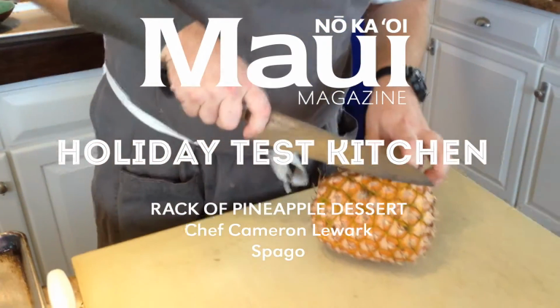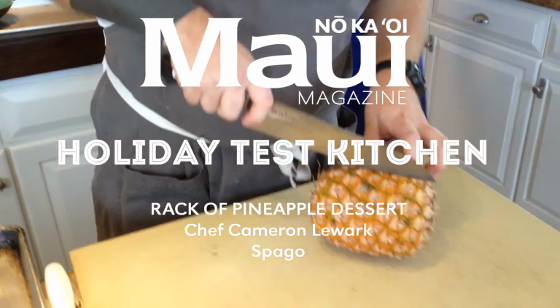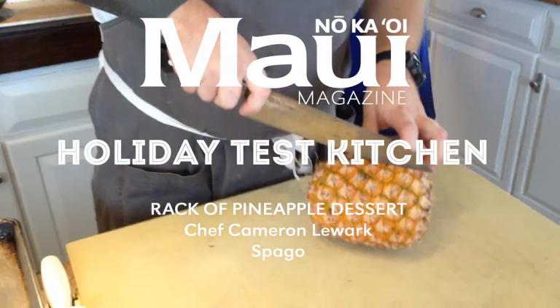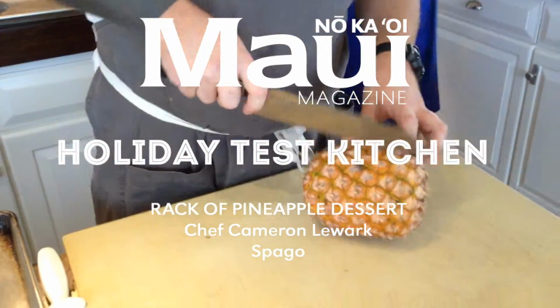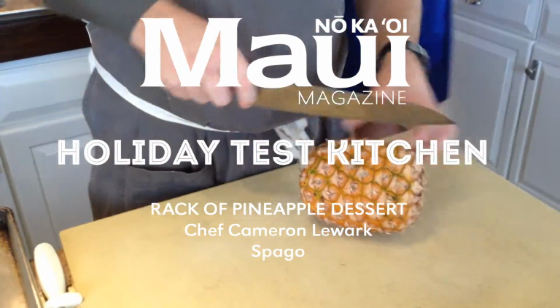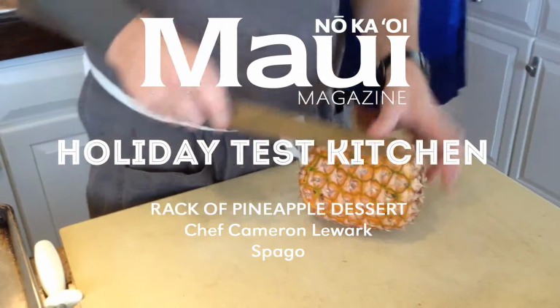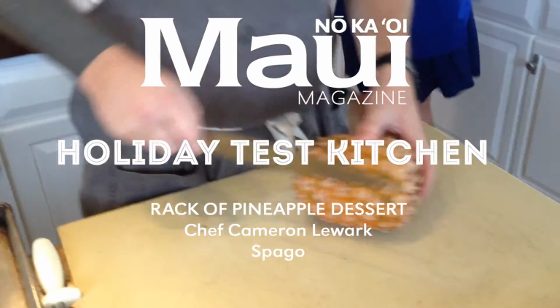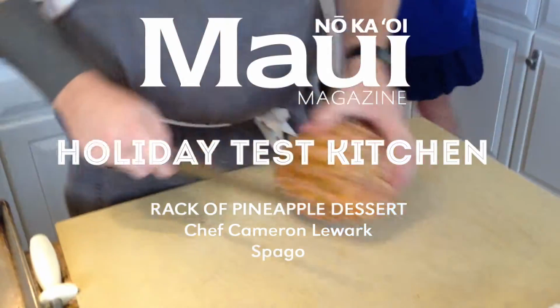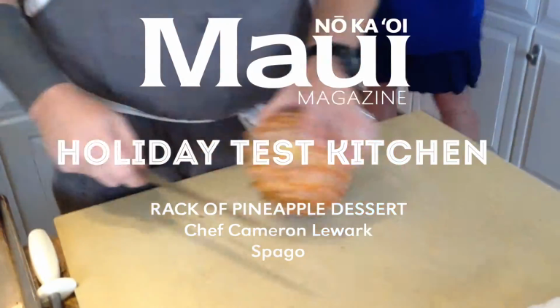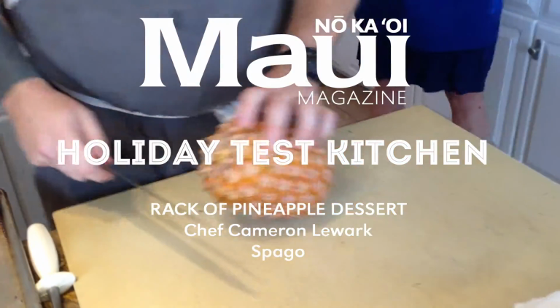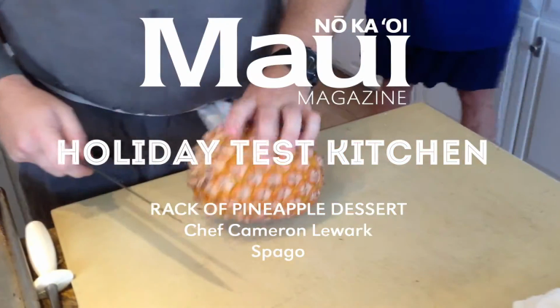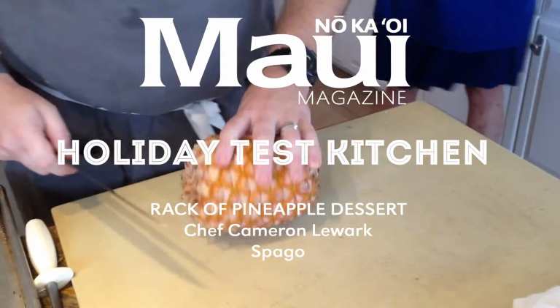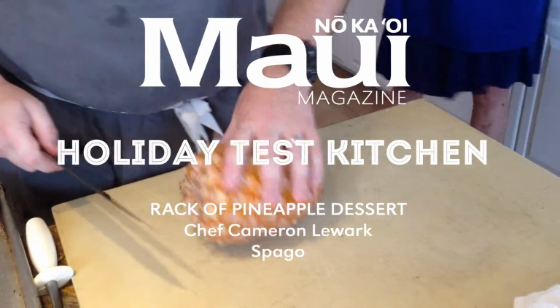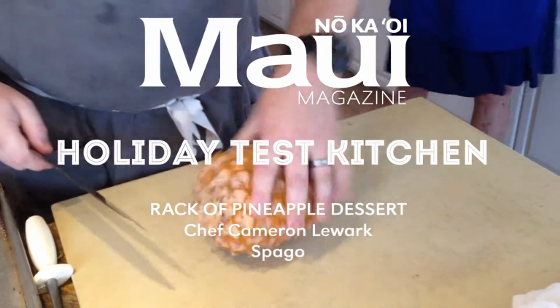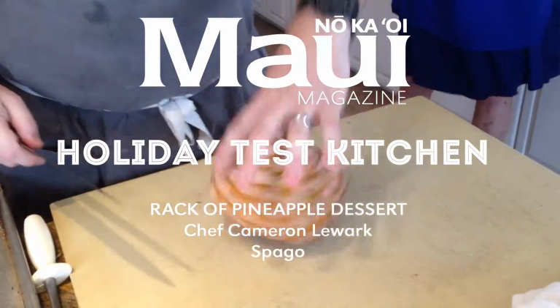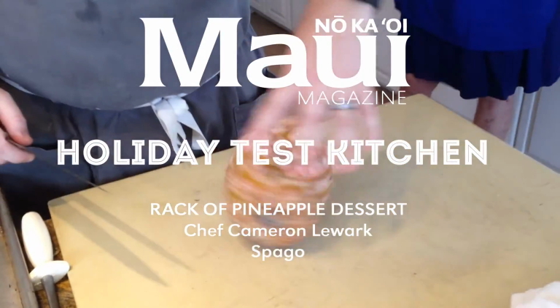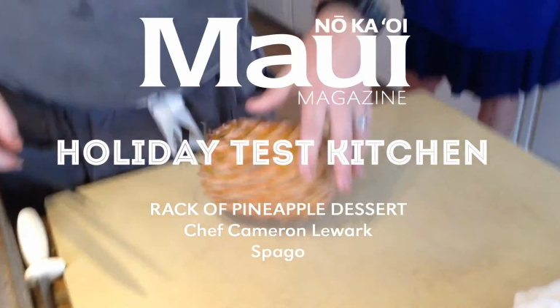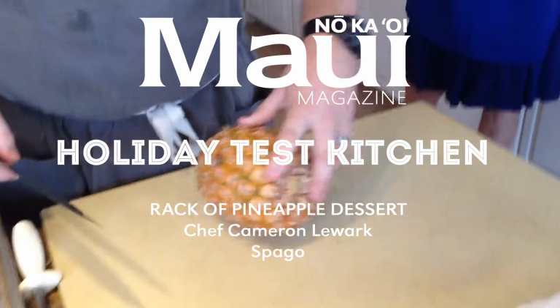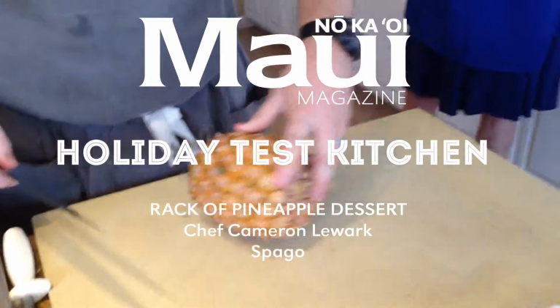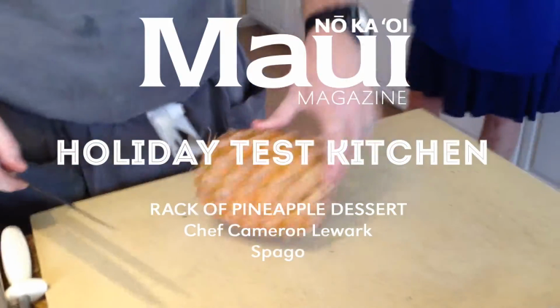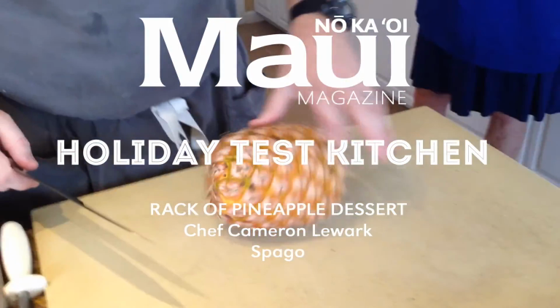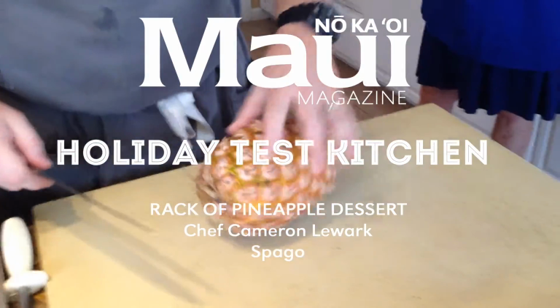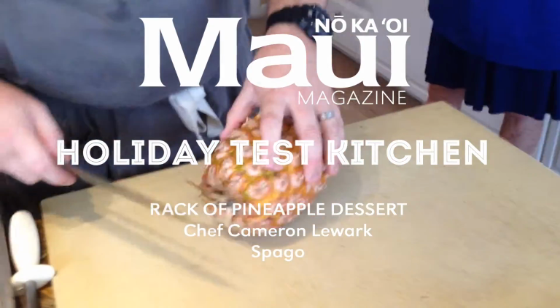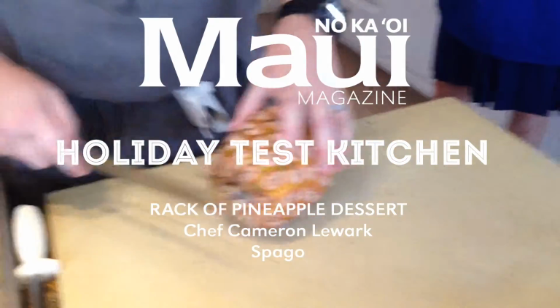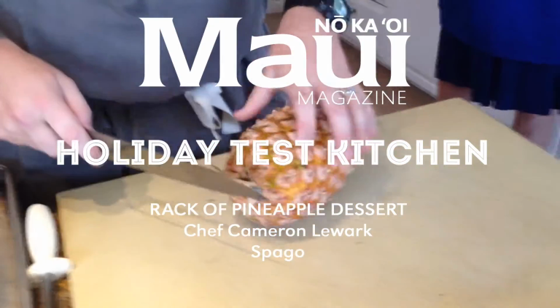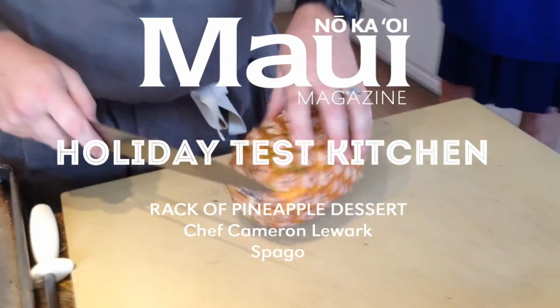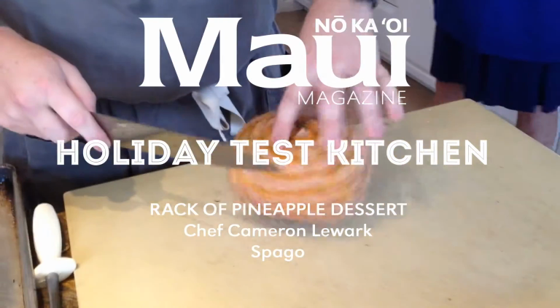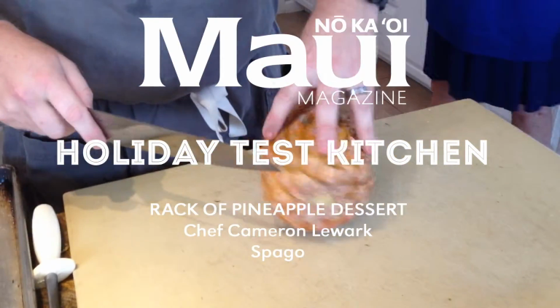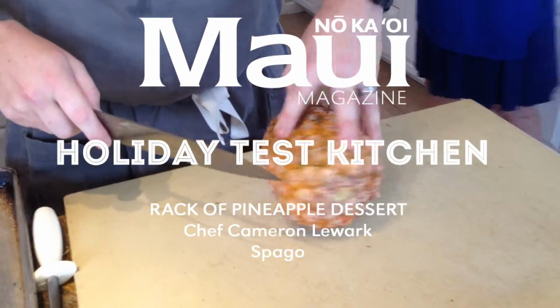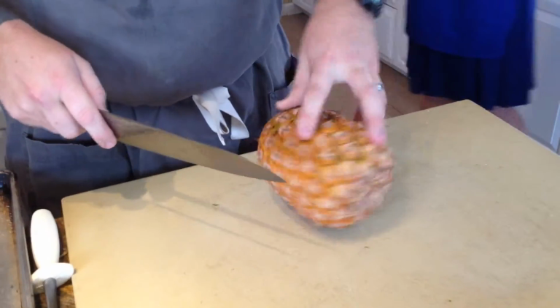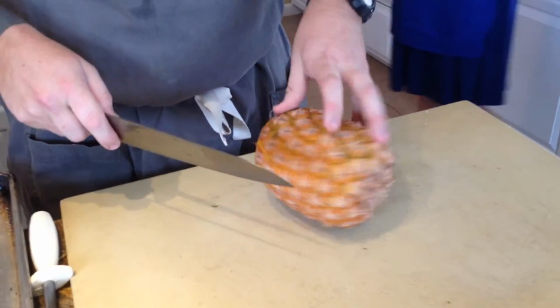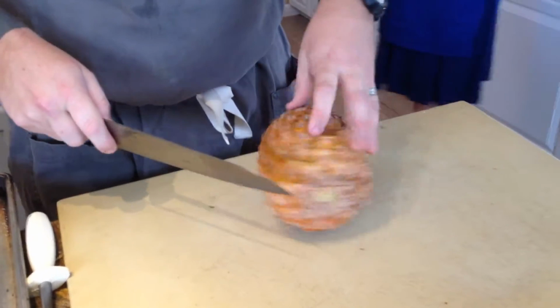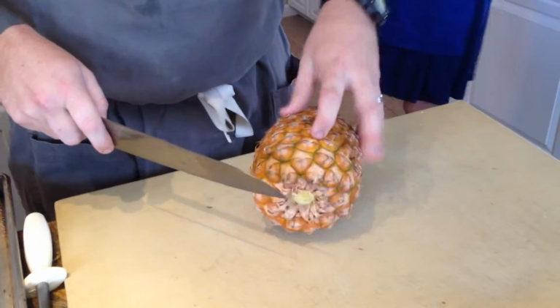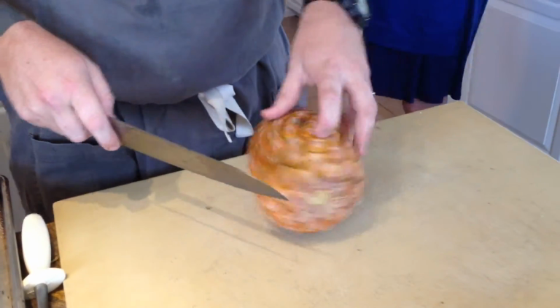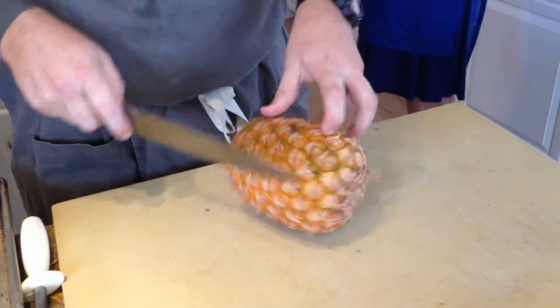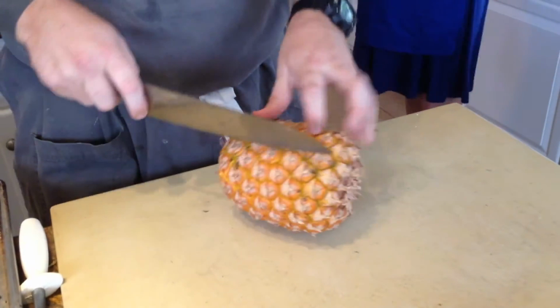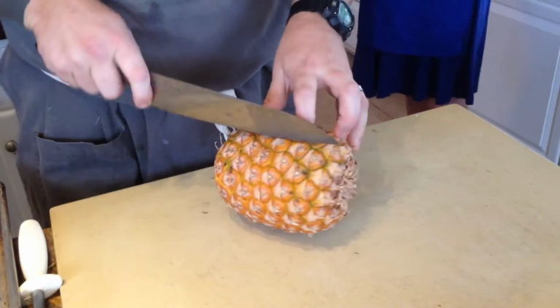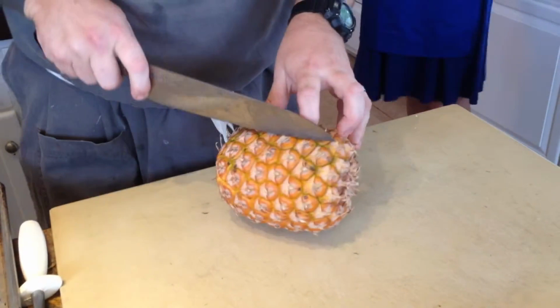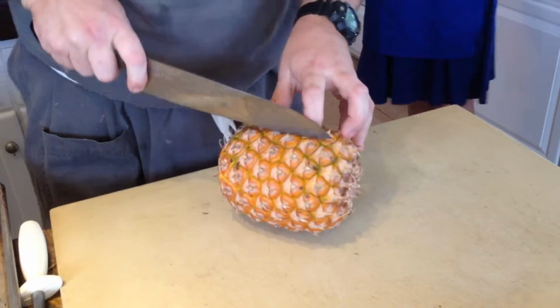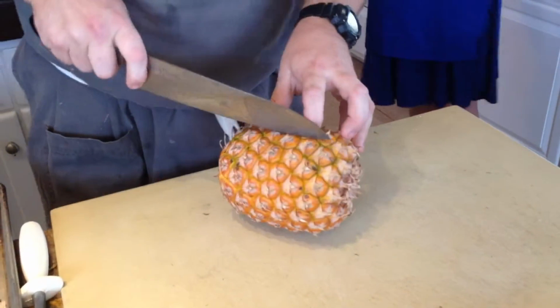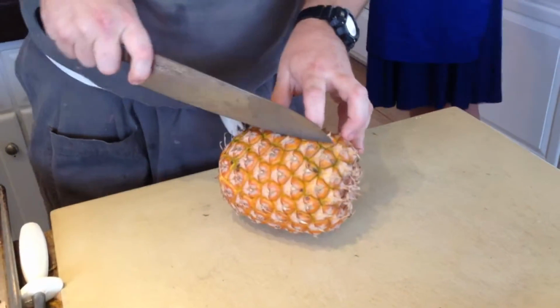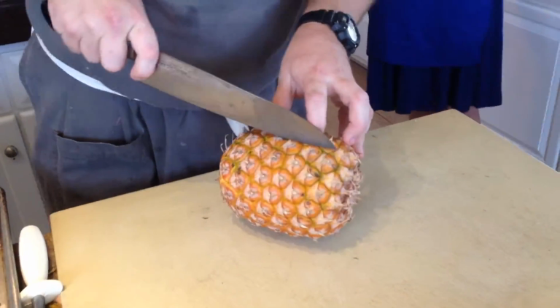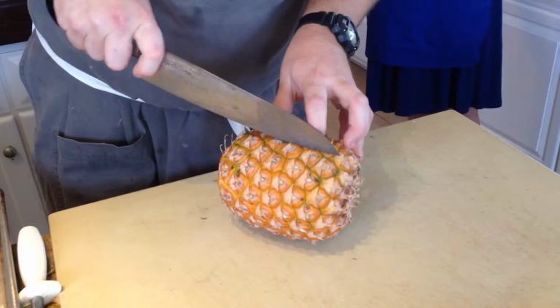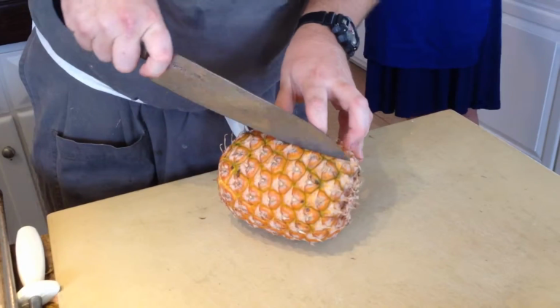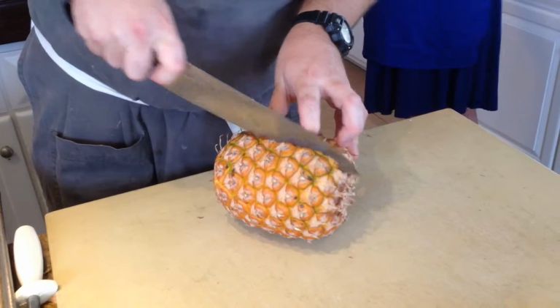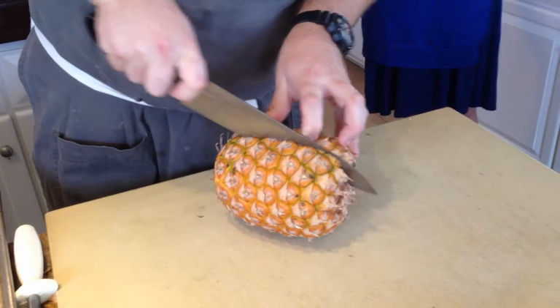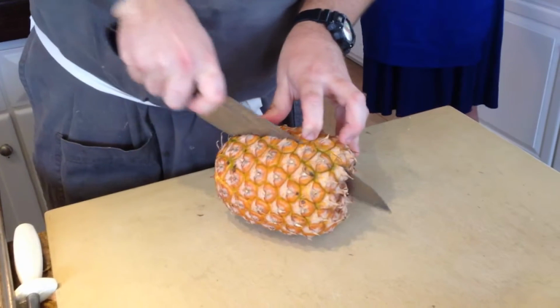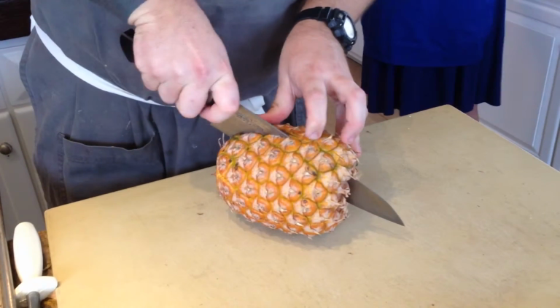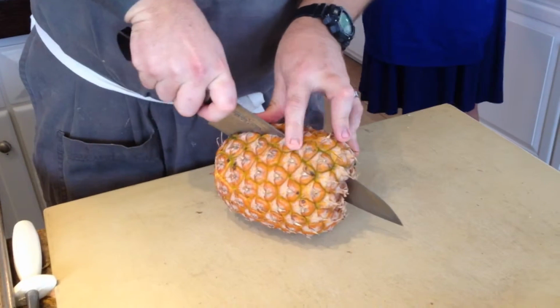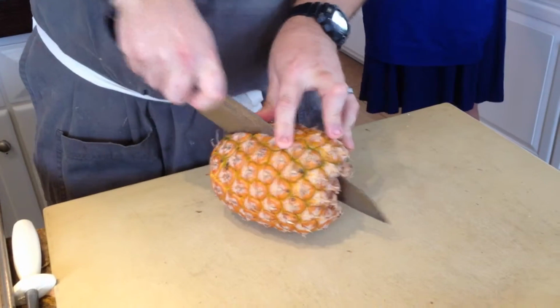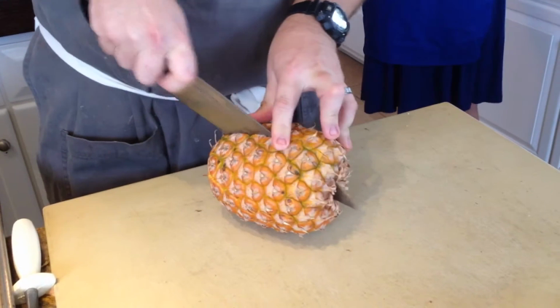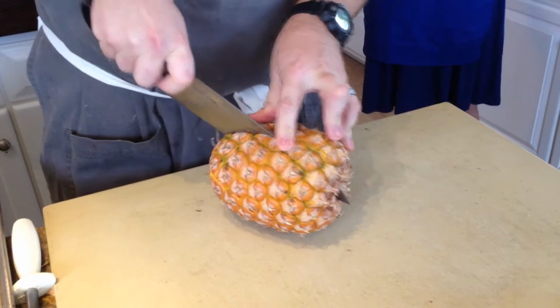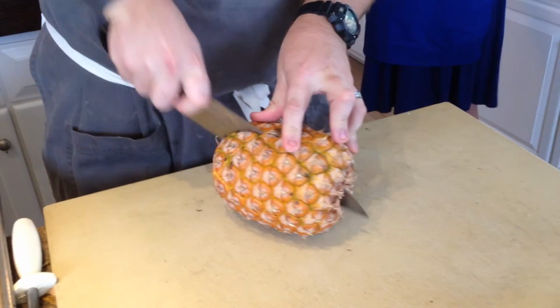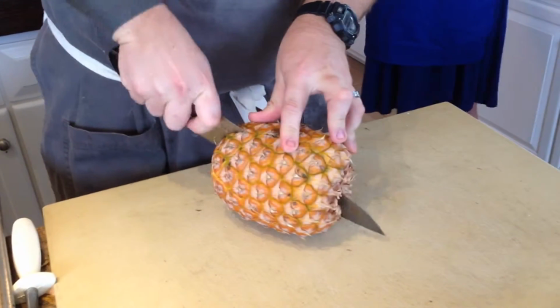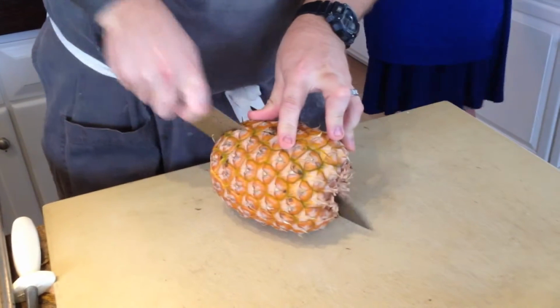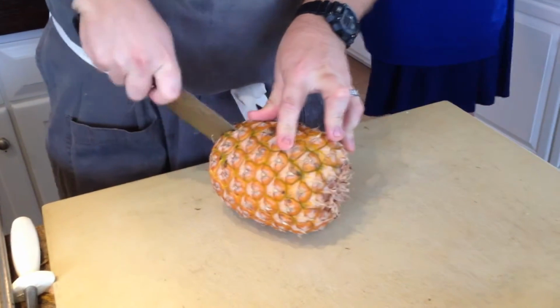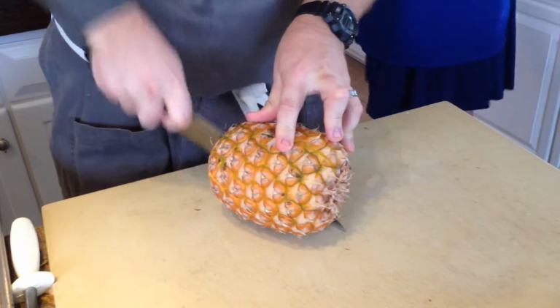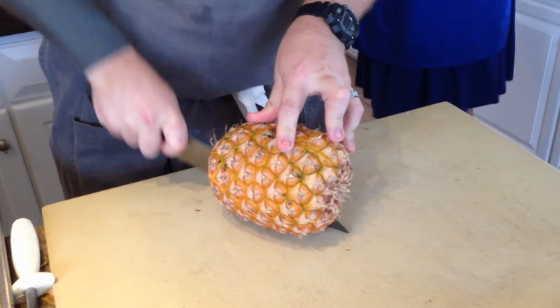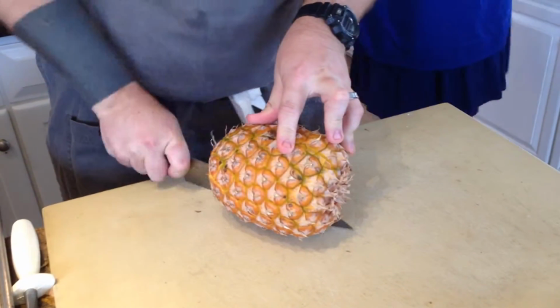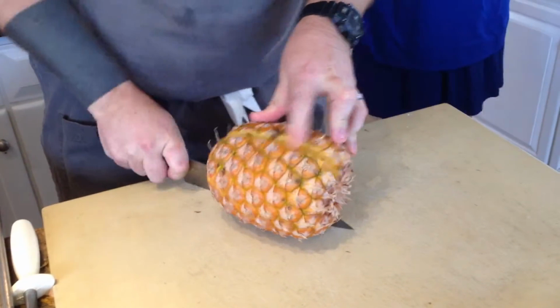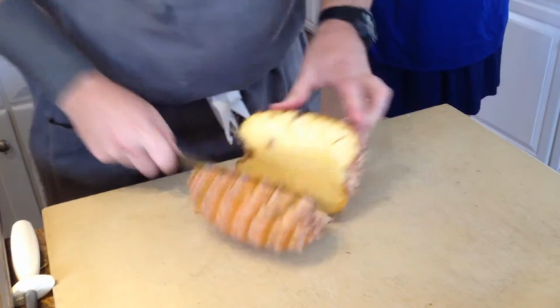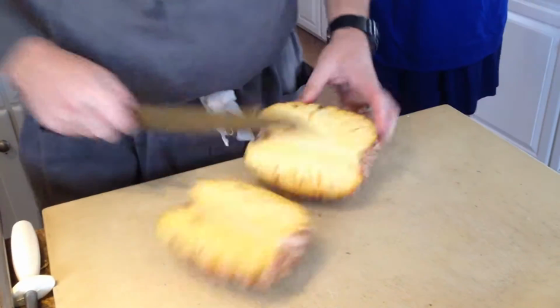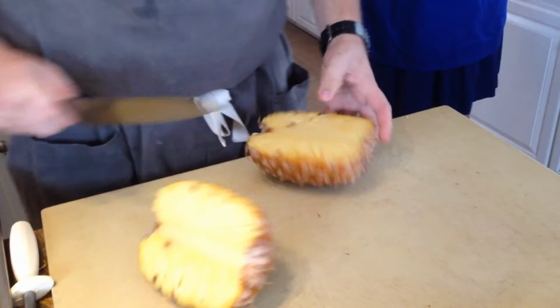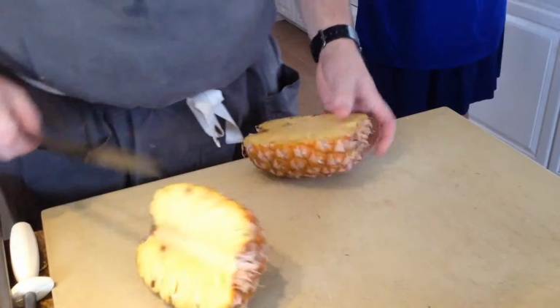So you're going to take a regular pineapple, and you're just going to cut it right in half.